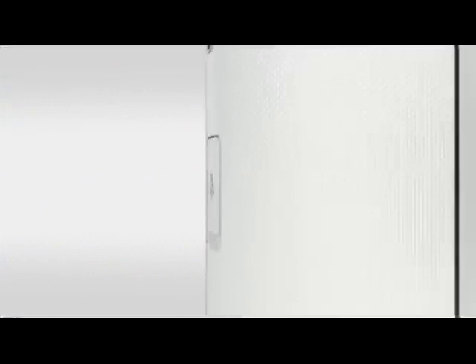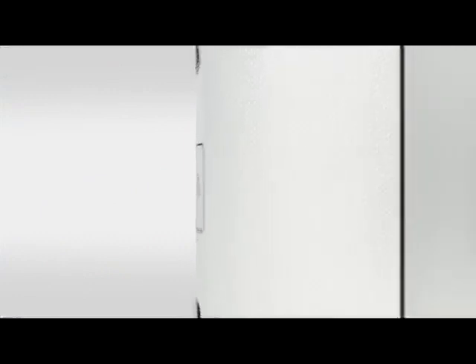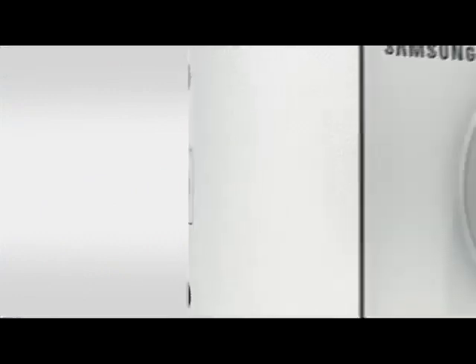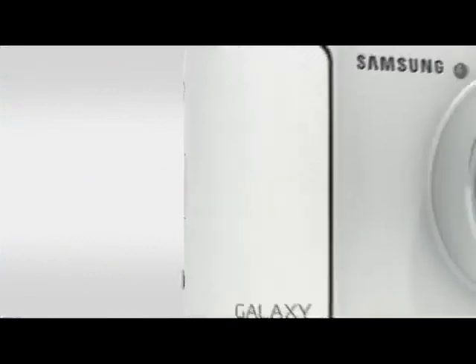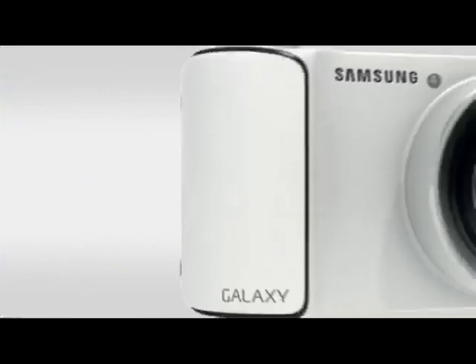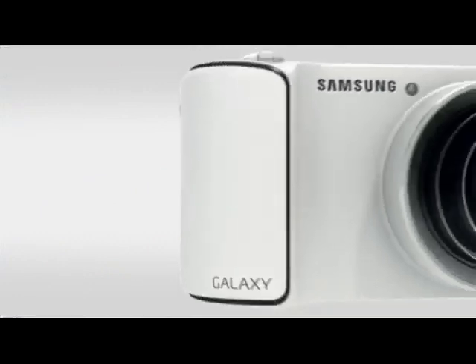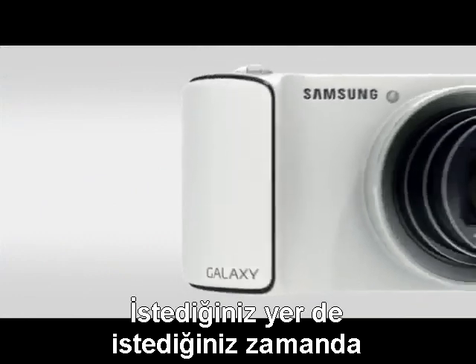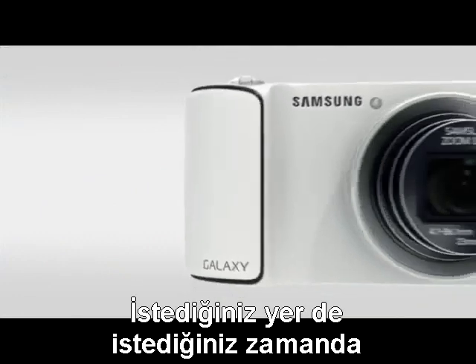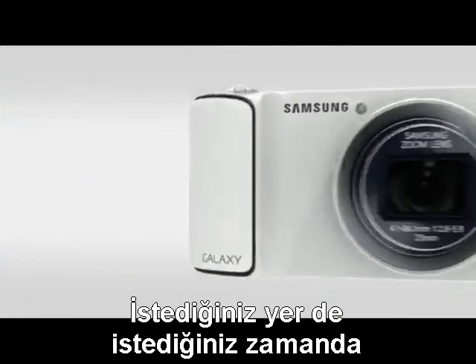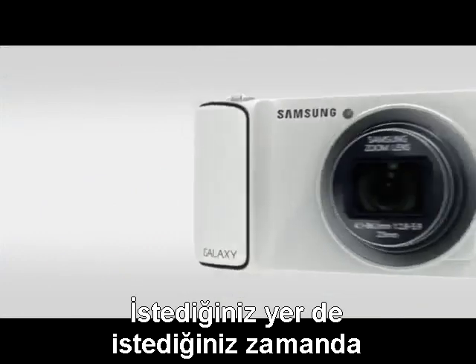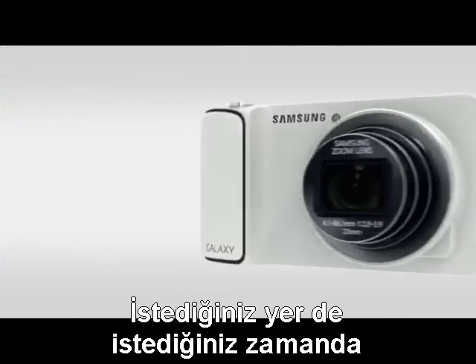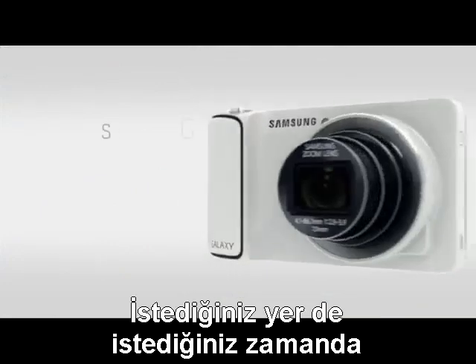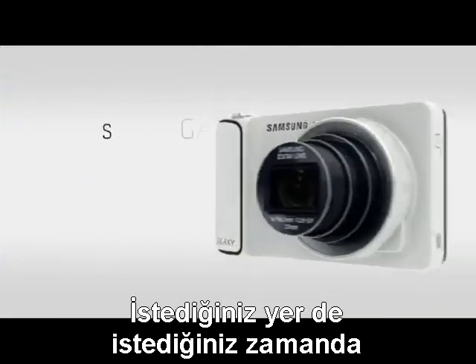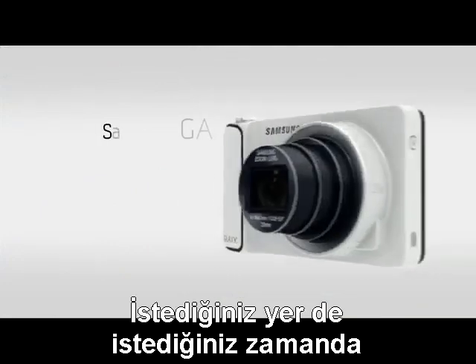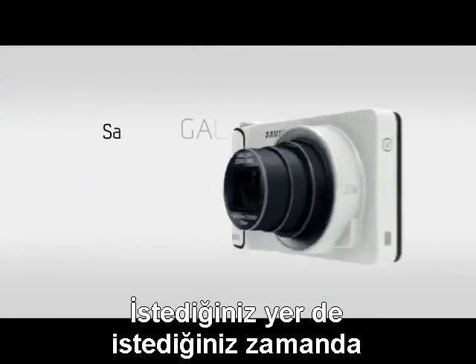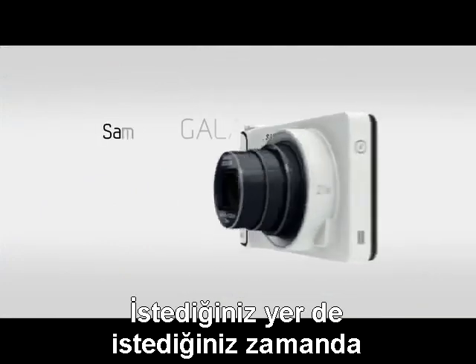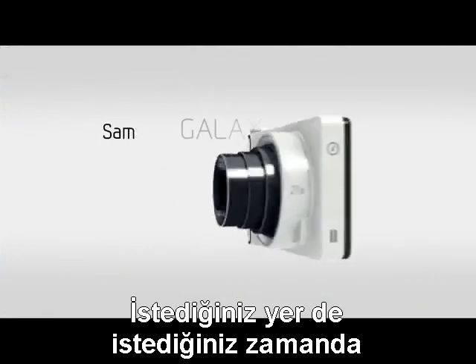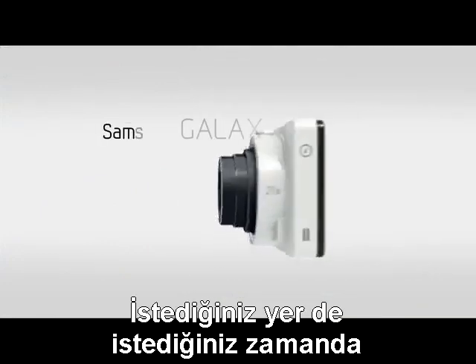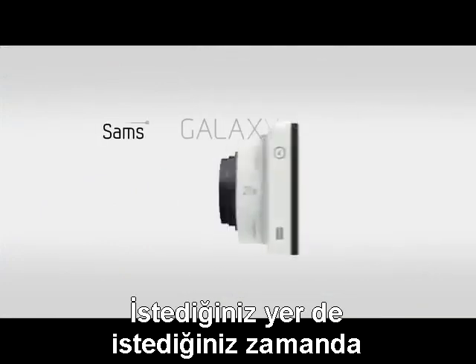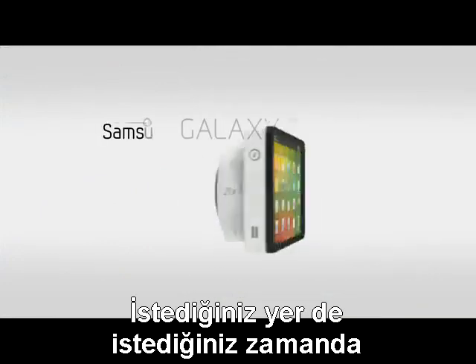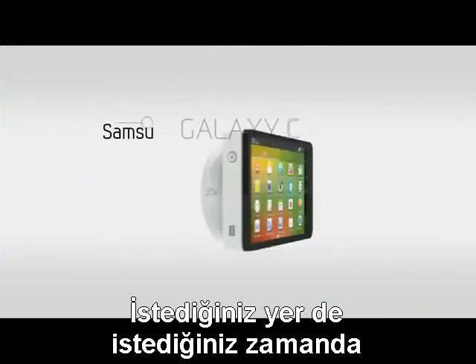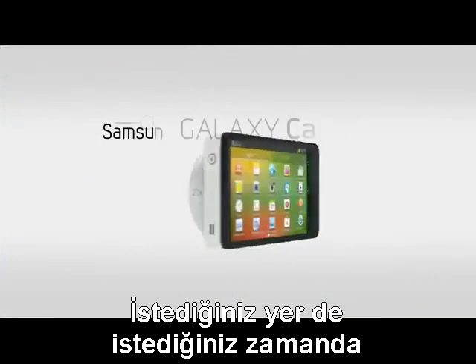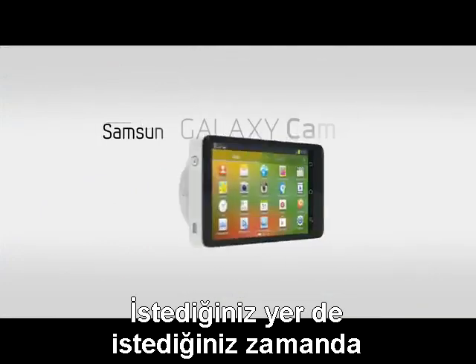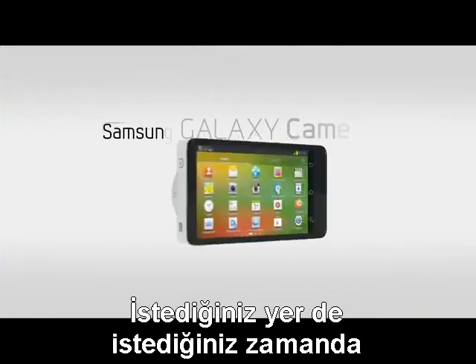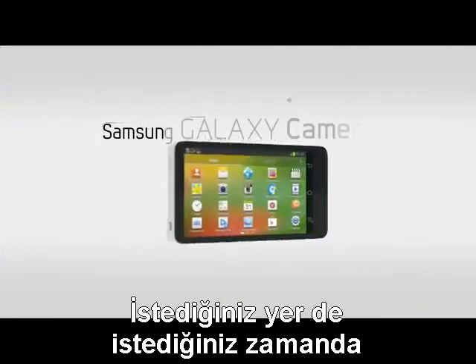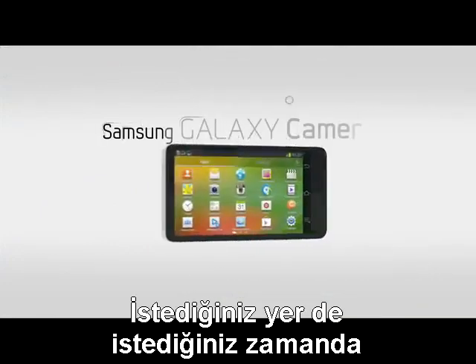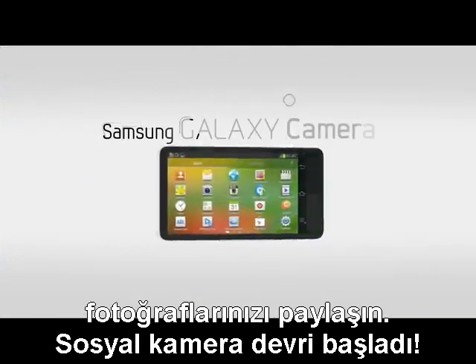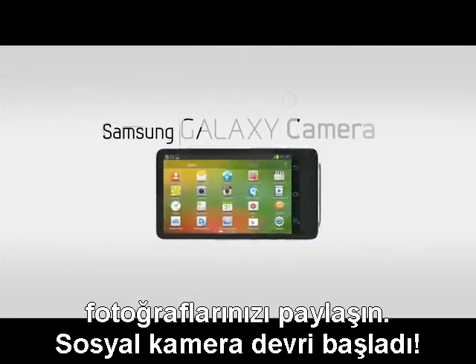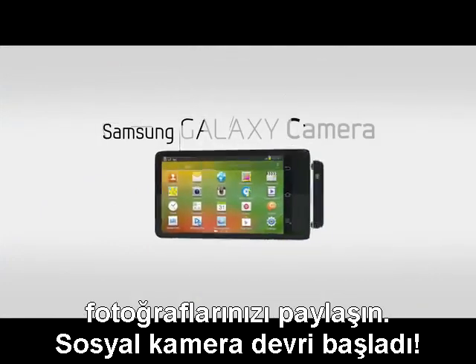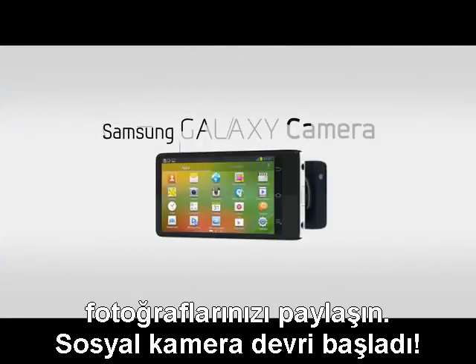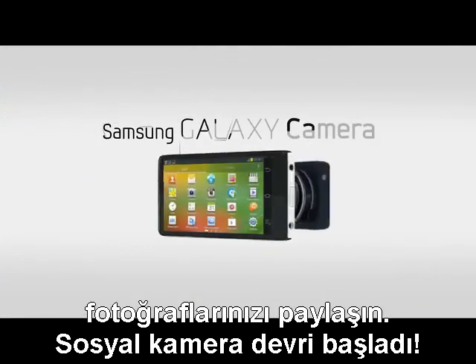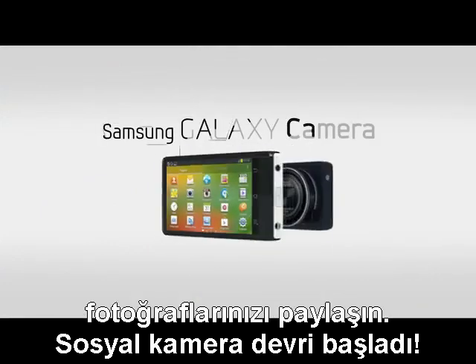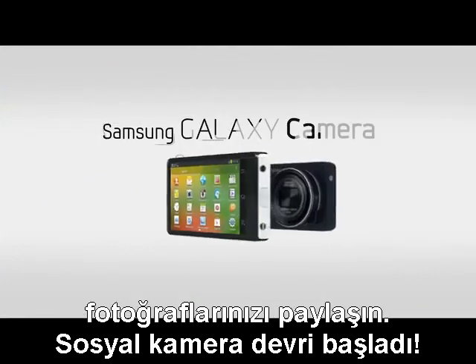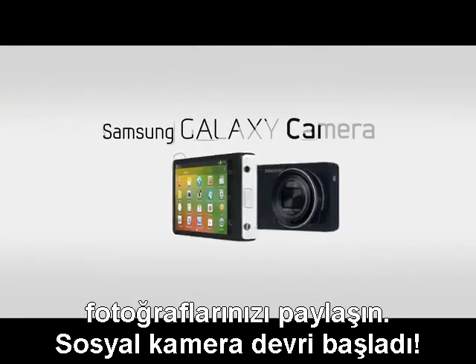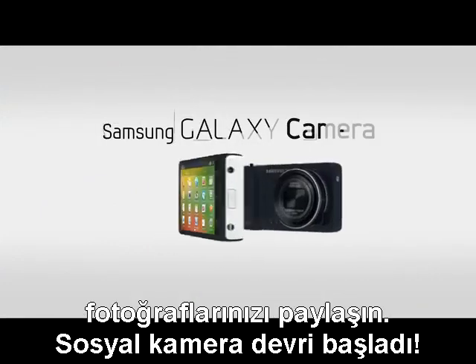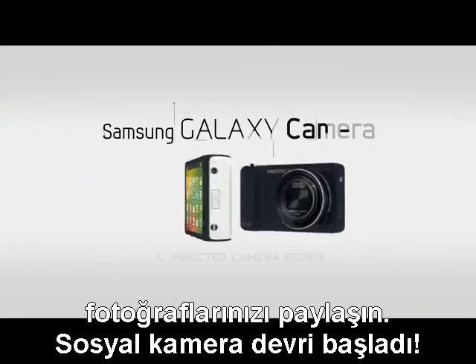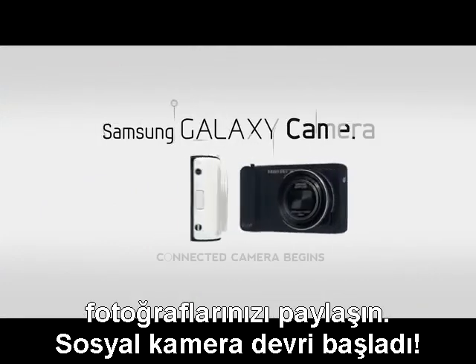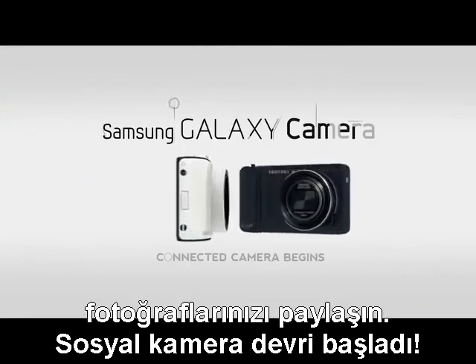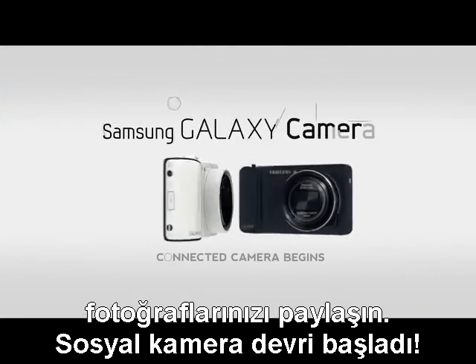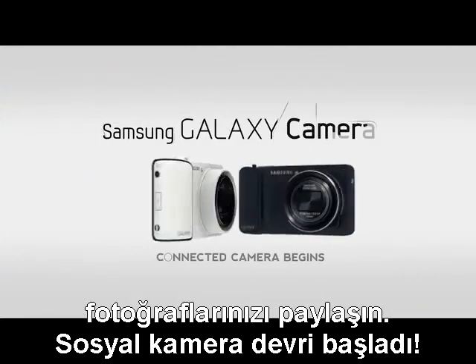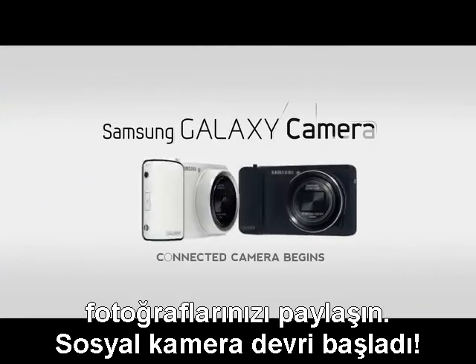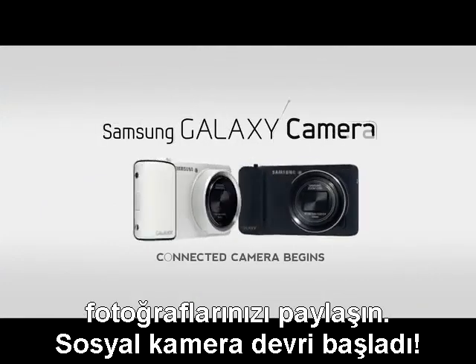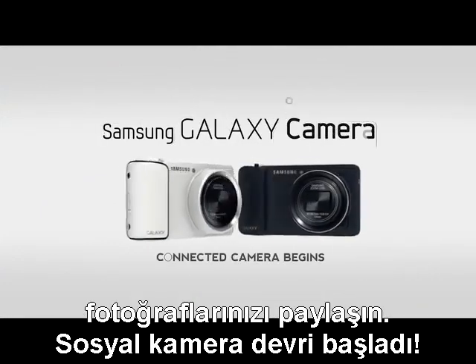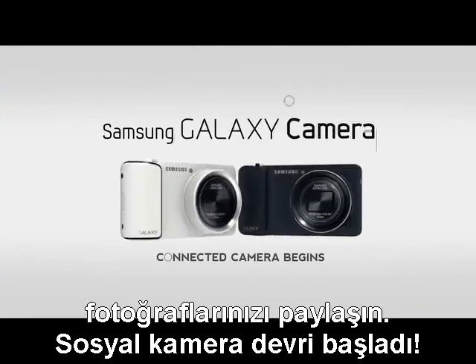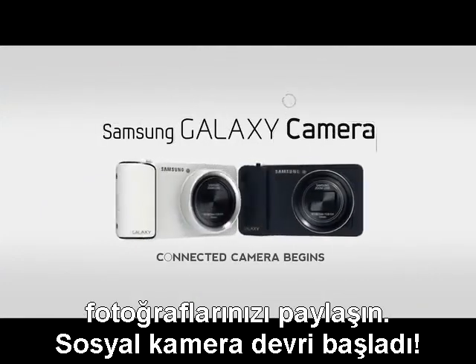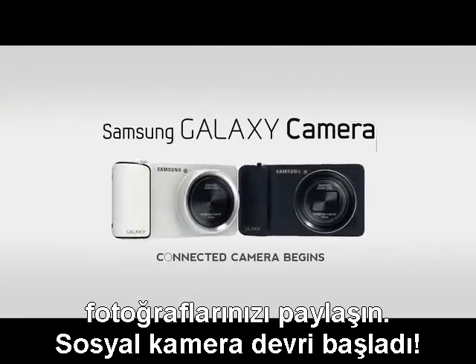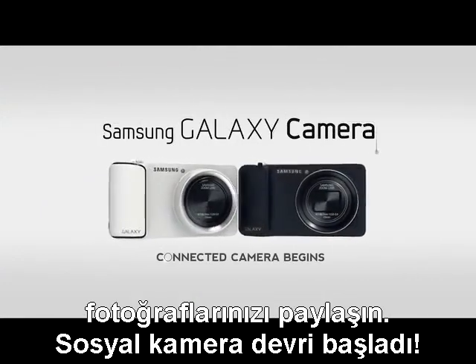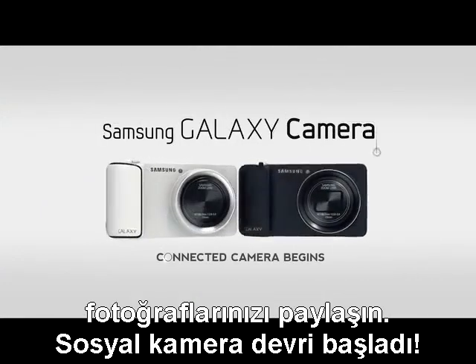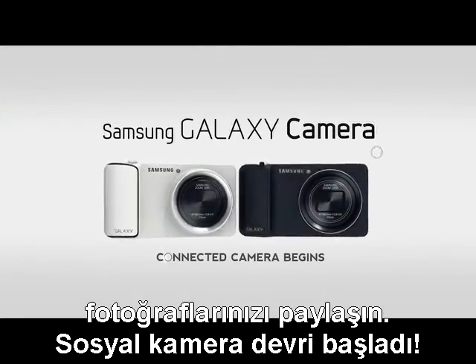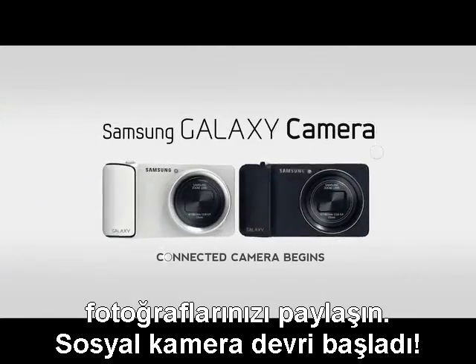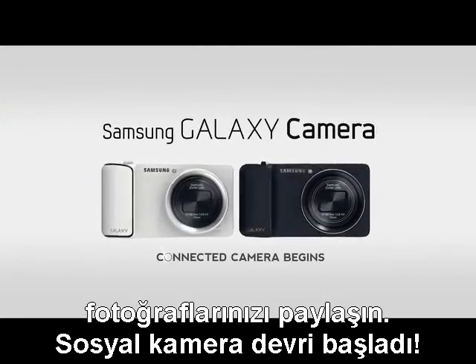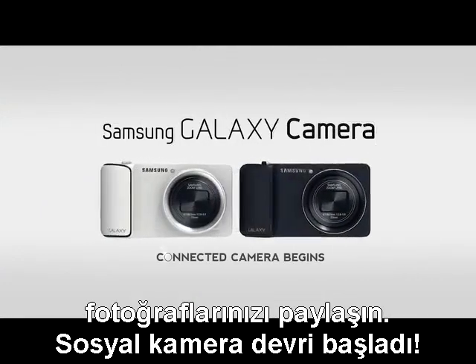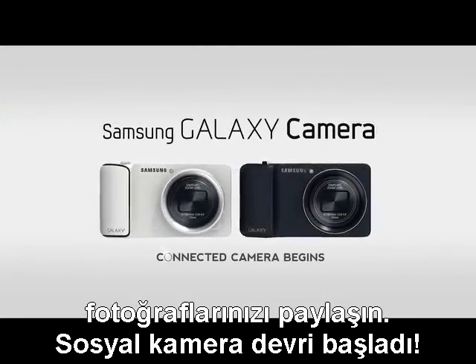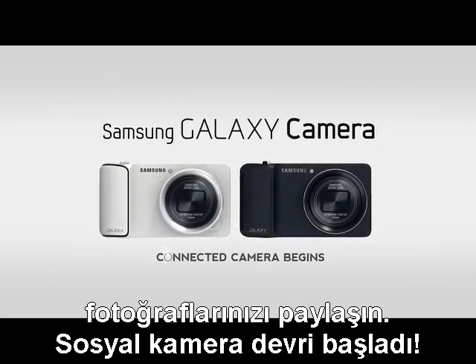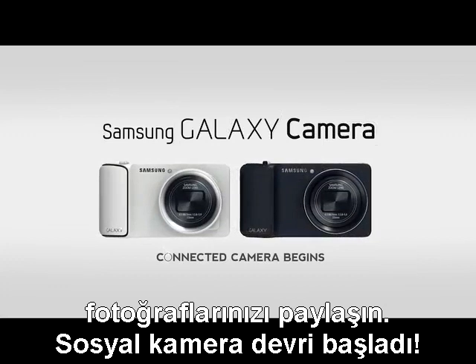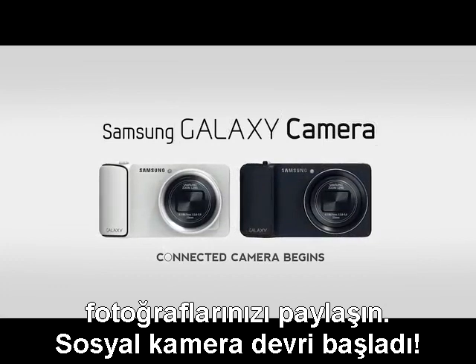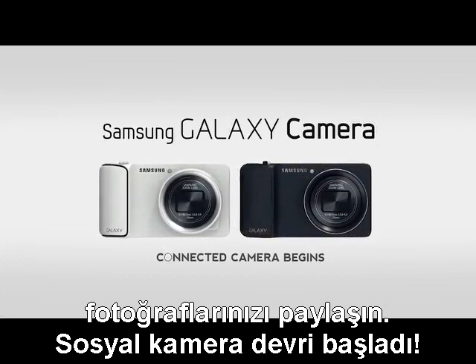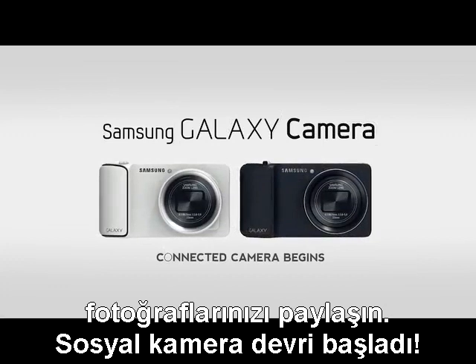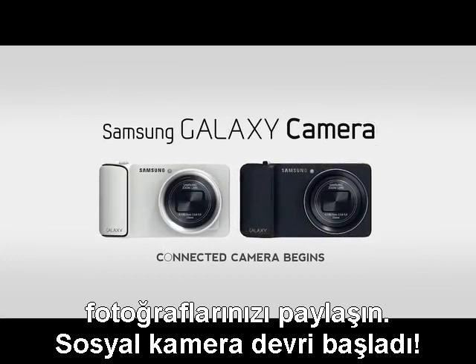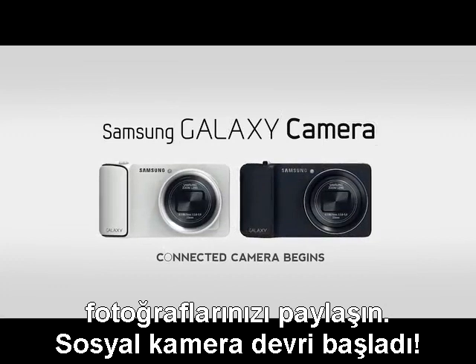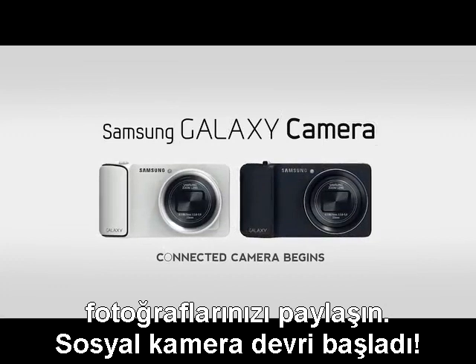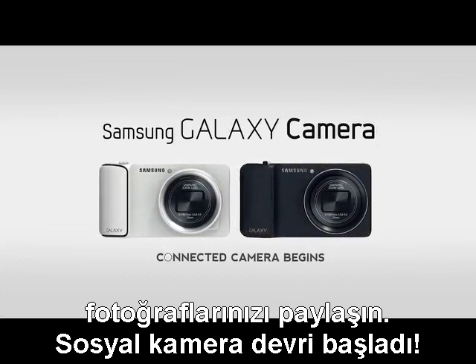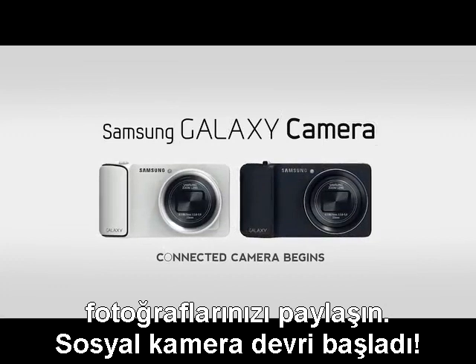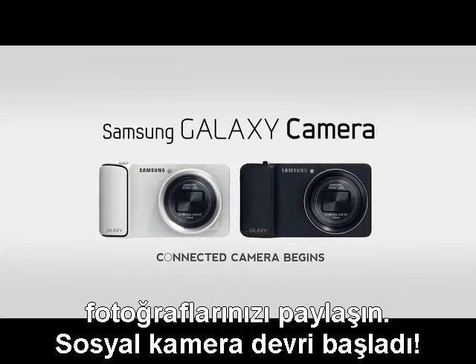Instantly share amazing pictures whenever, wherever. Connected camera begins.